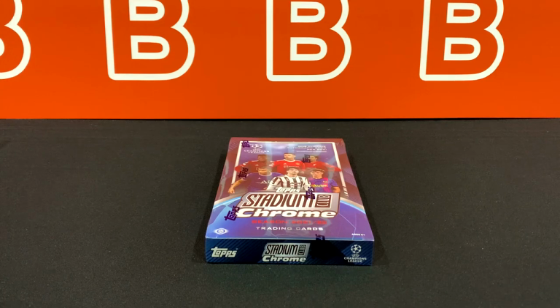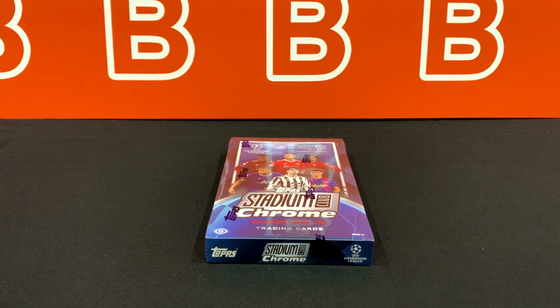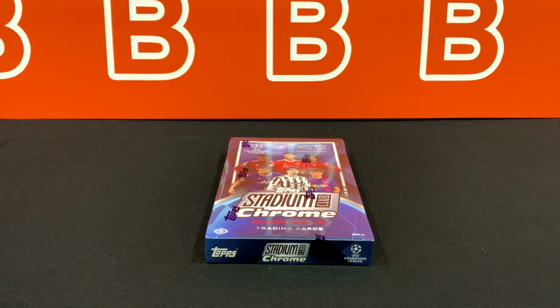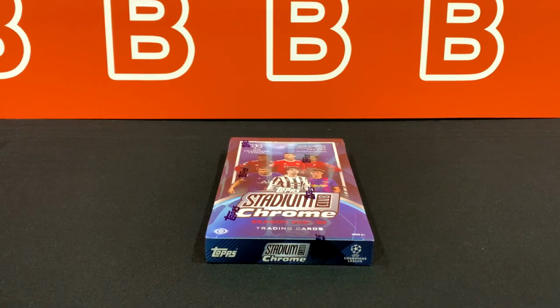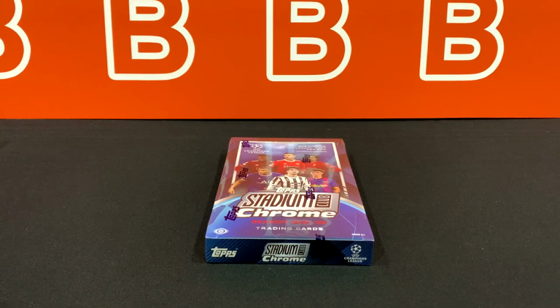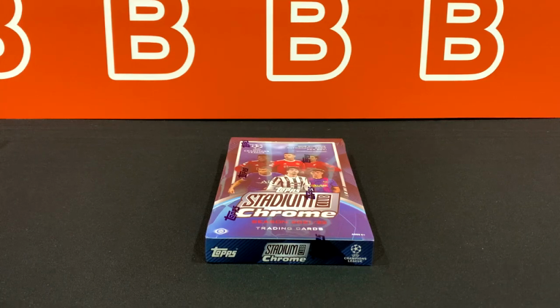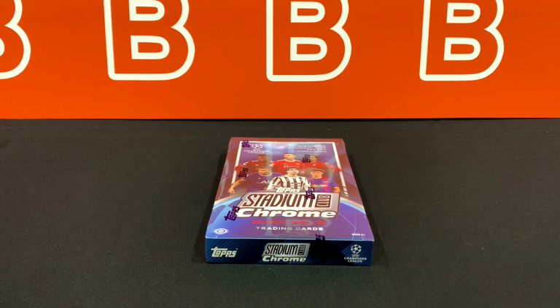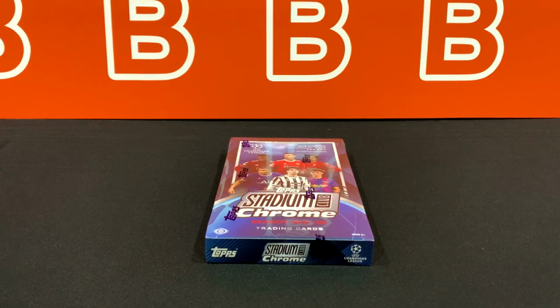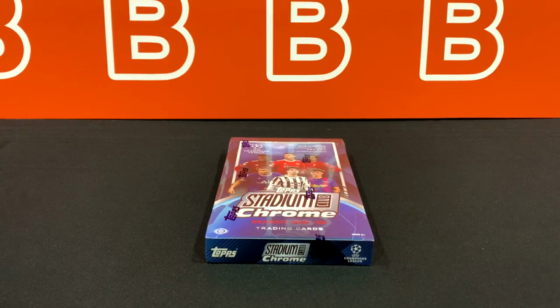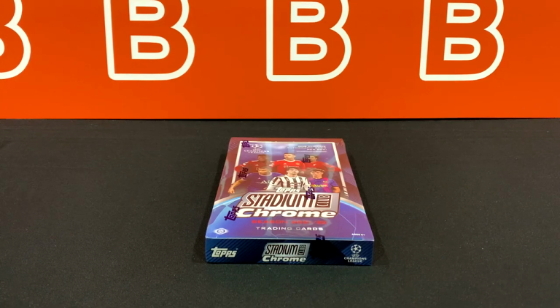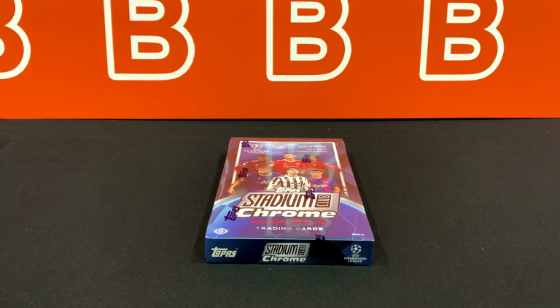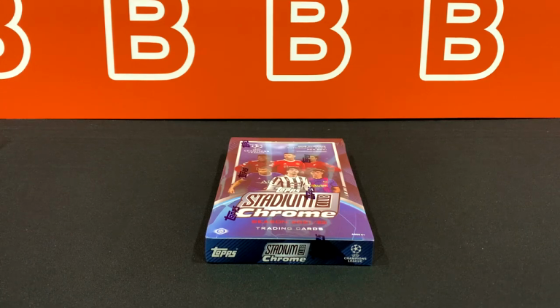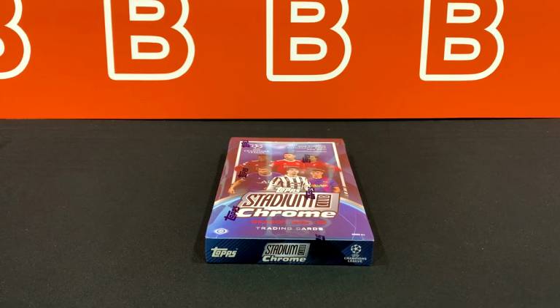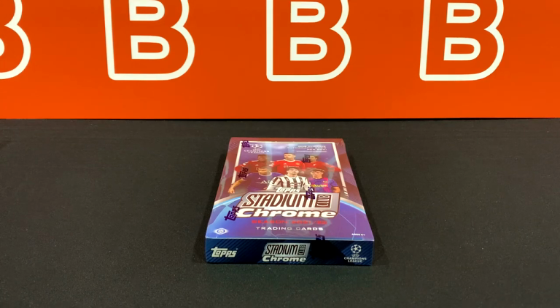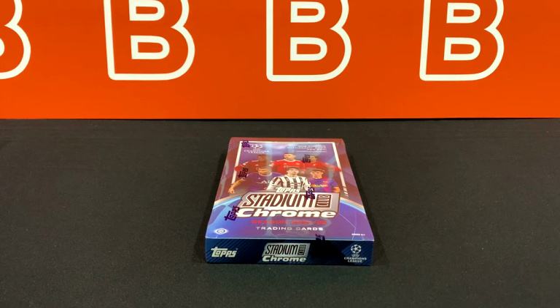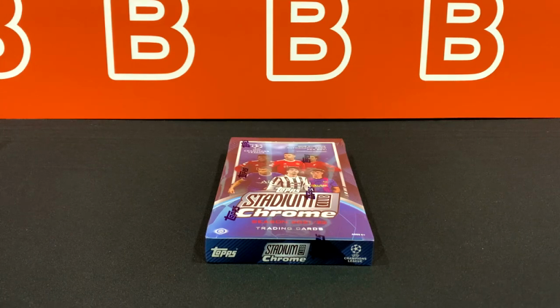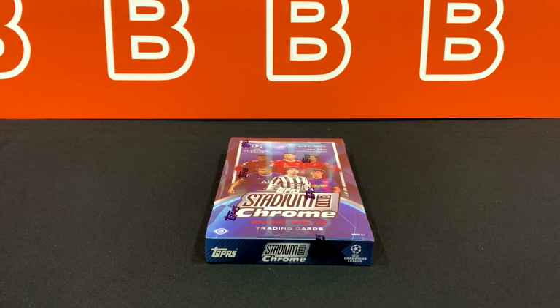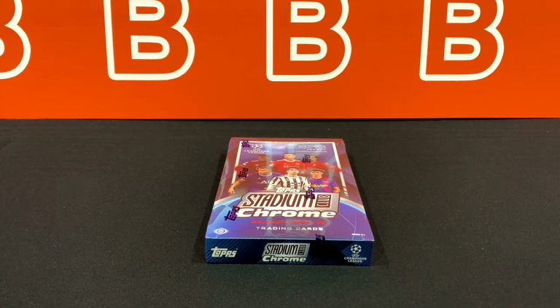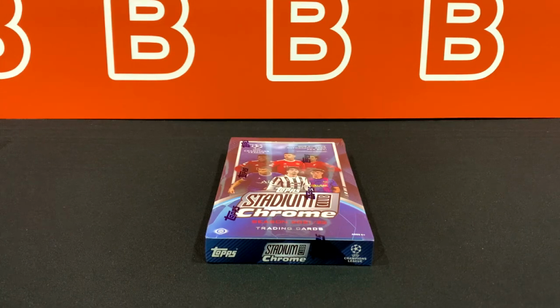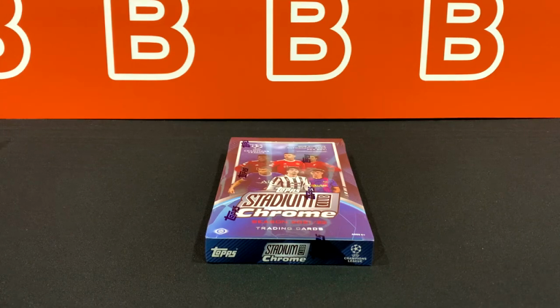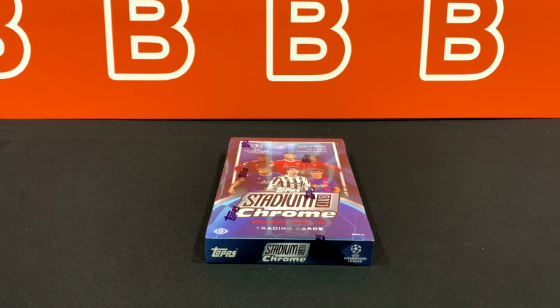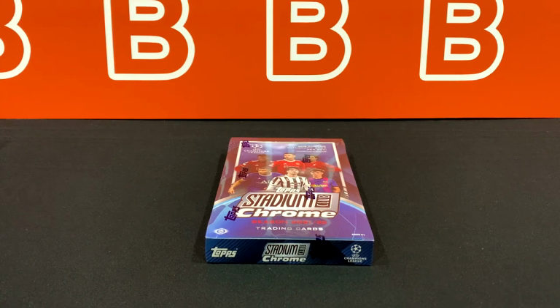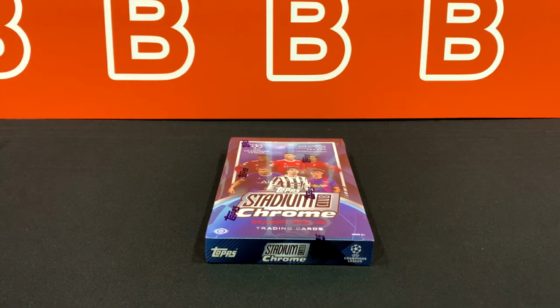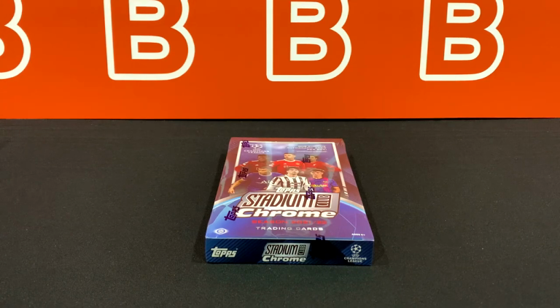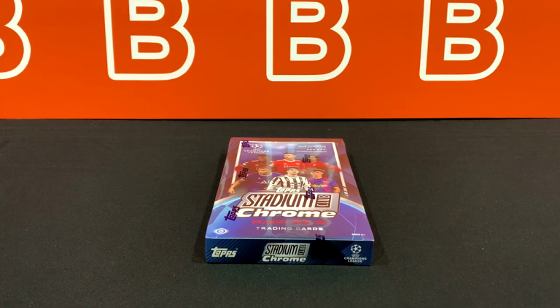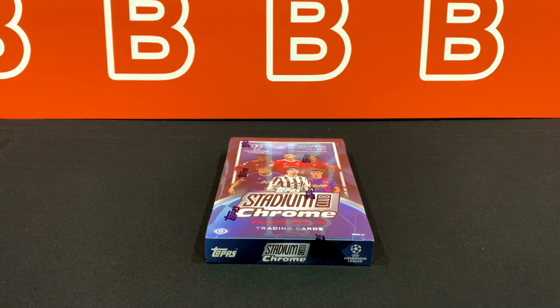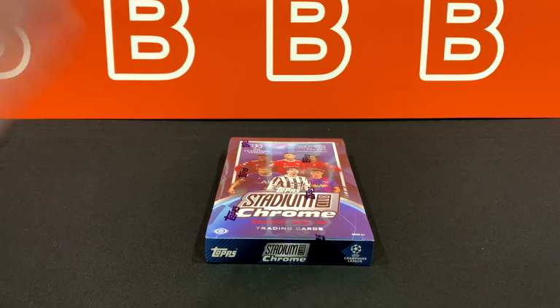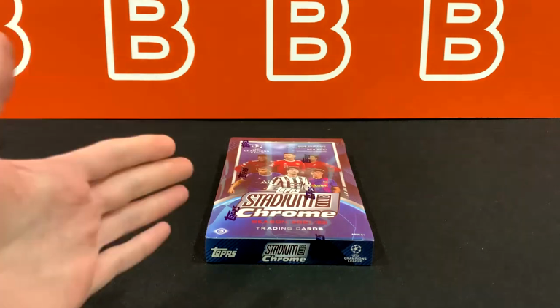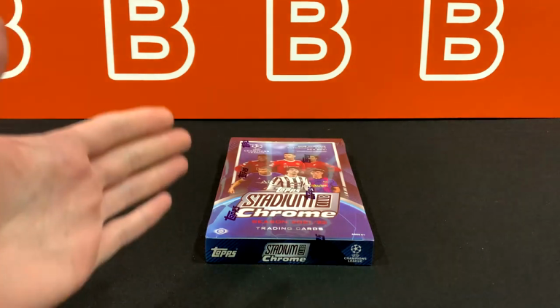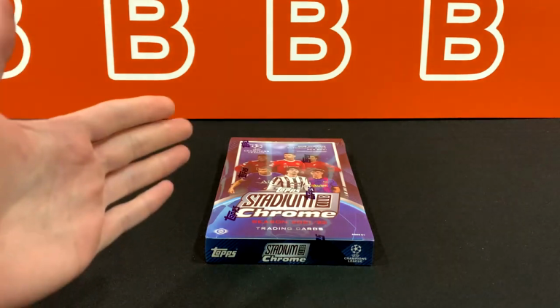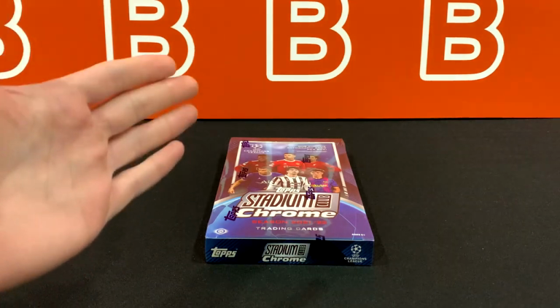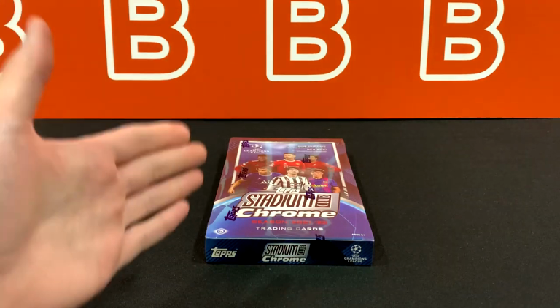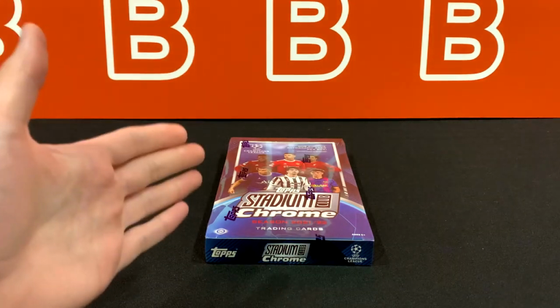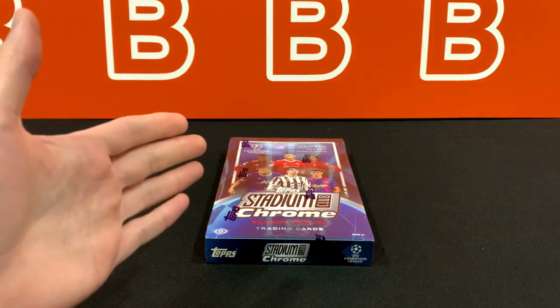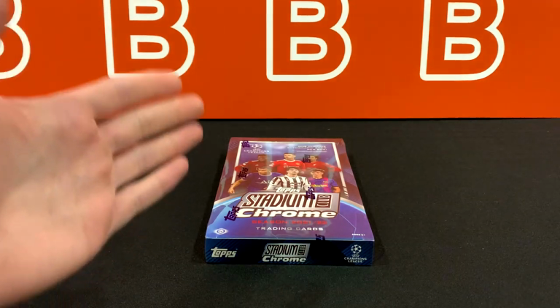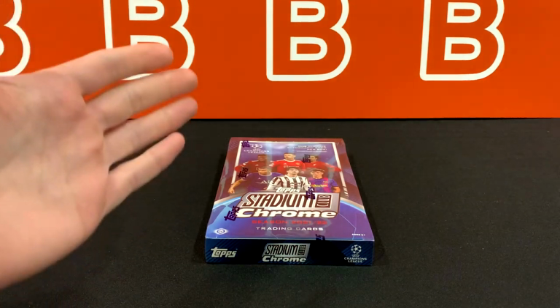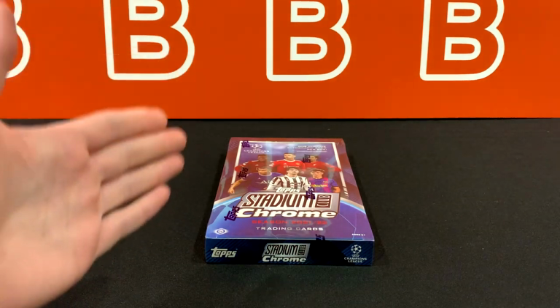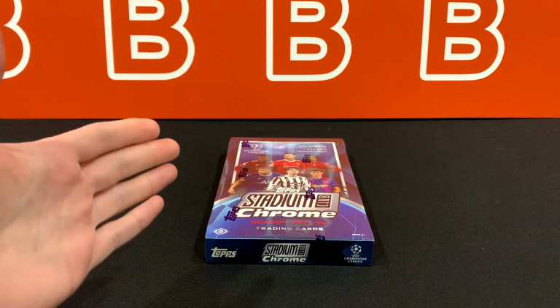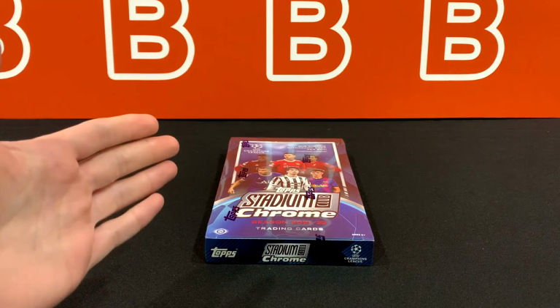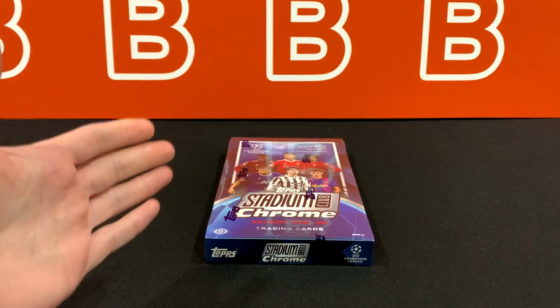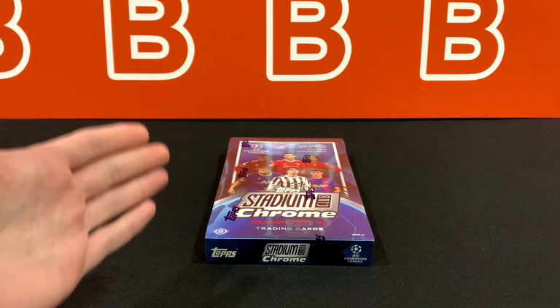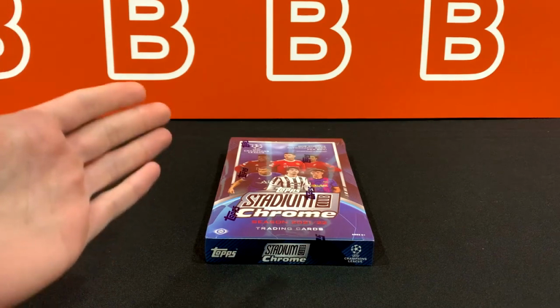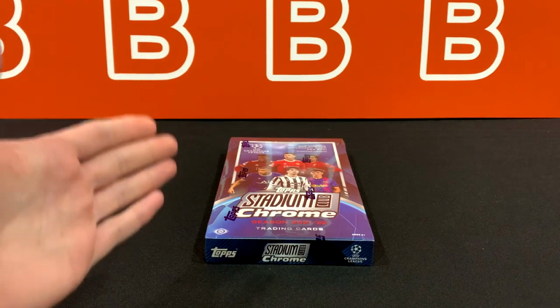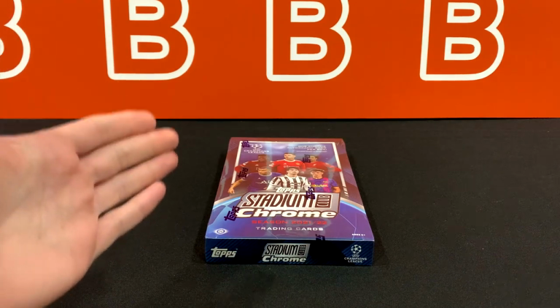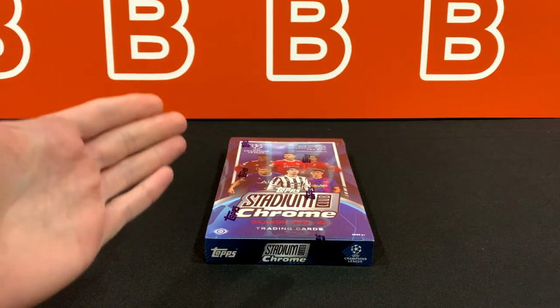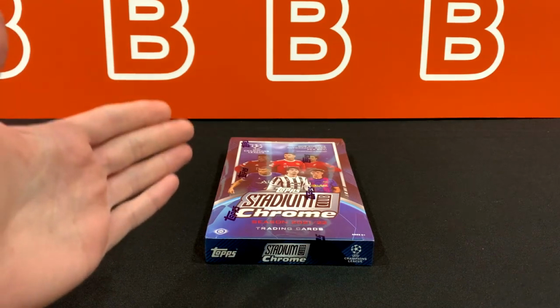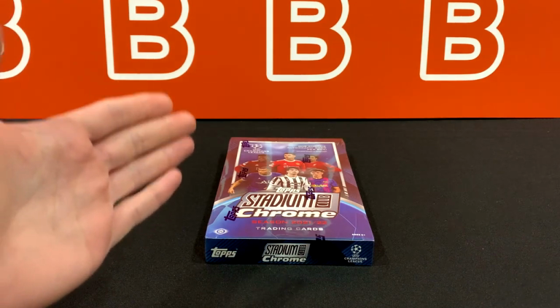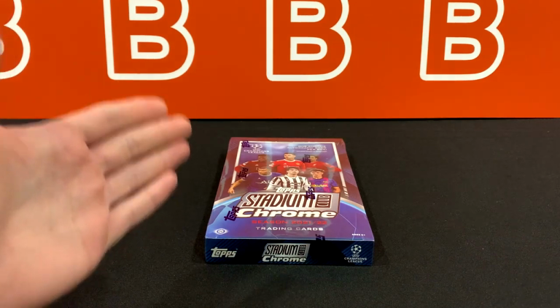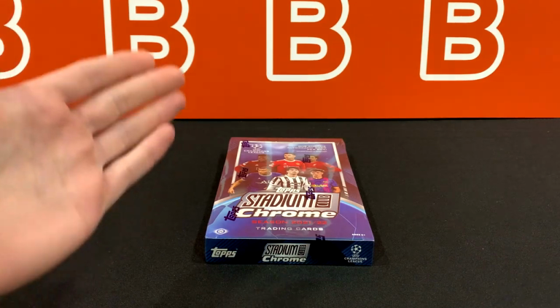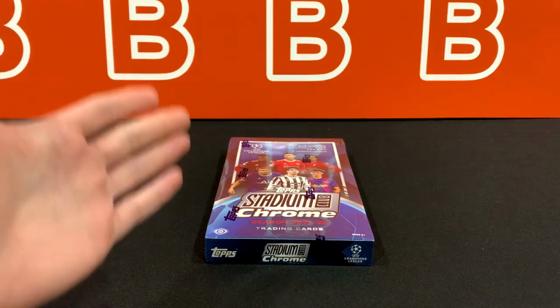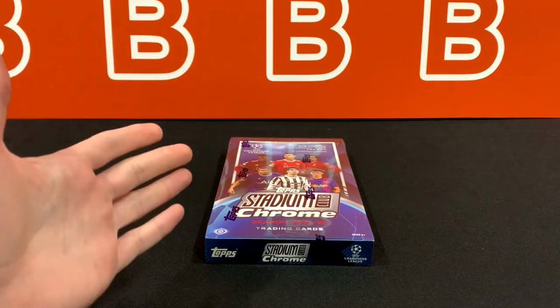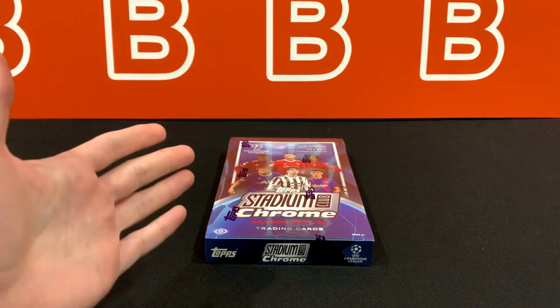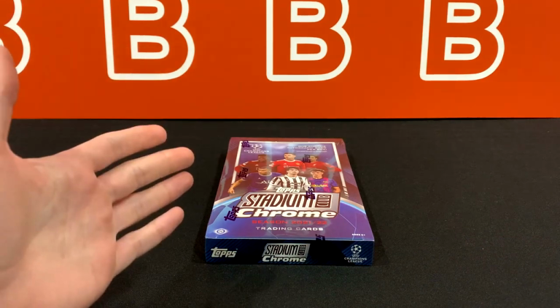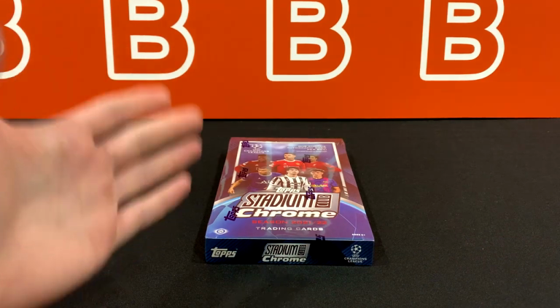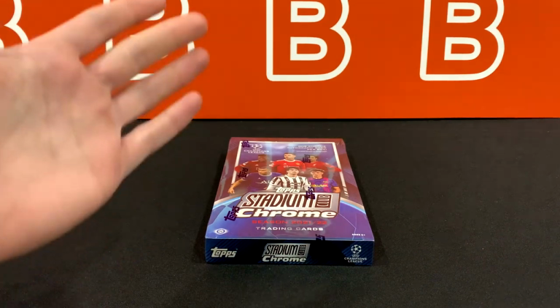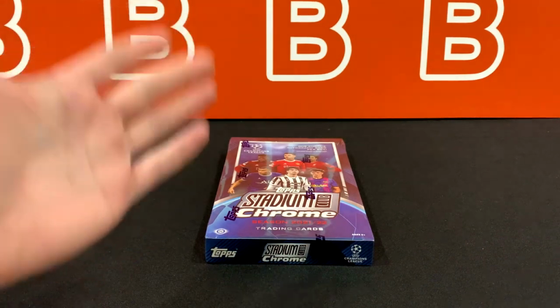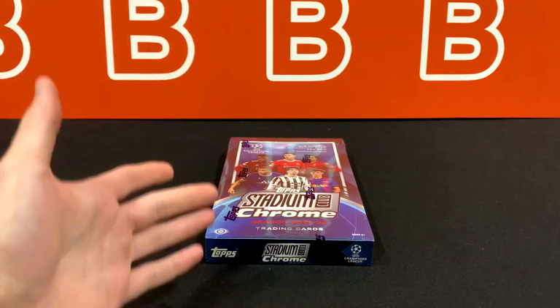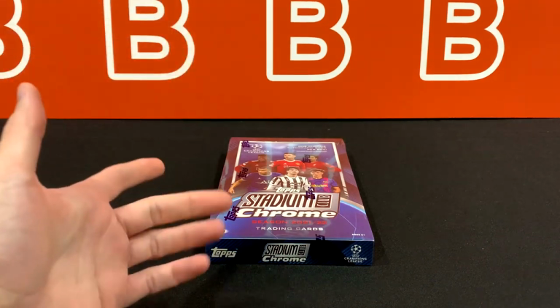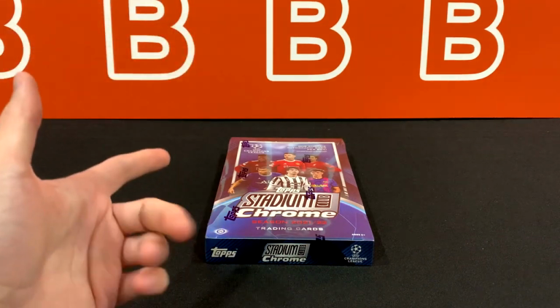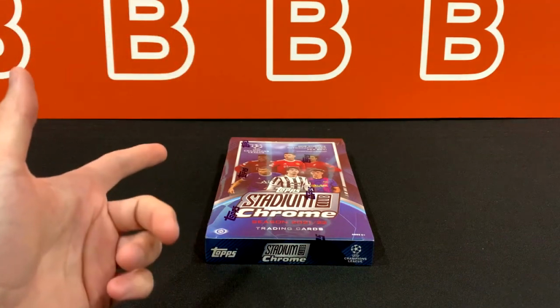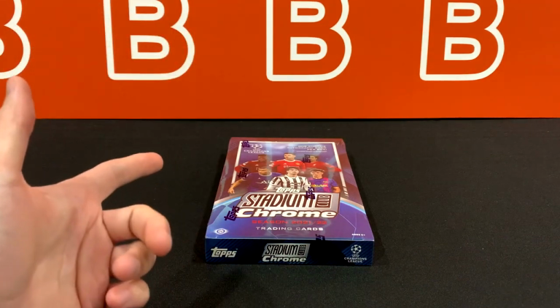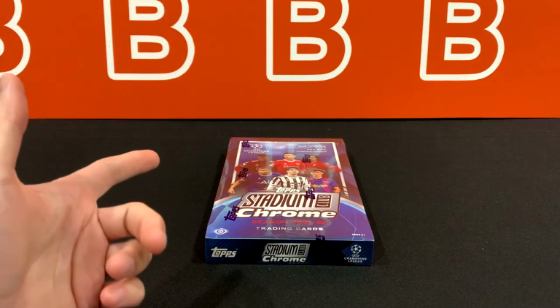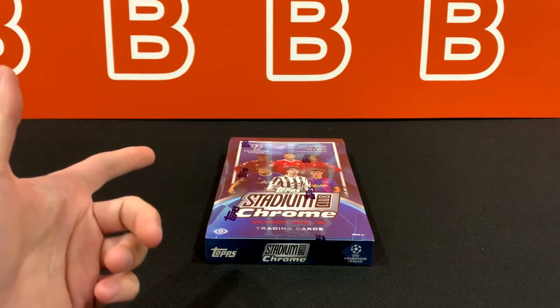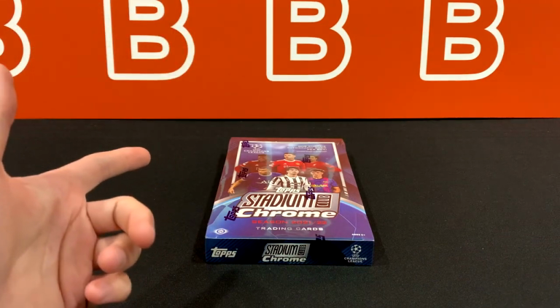What is going on YouTube? Welcome back to the channel. Today we're going to take a look at the all-new 2021-22 Topps Stadium Club Chrome Hobby Box for the UEFA Champions League.